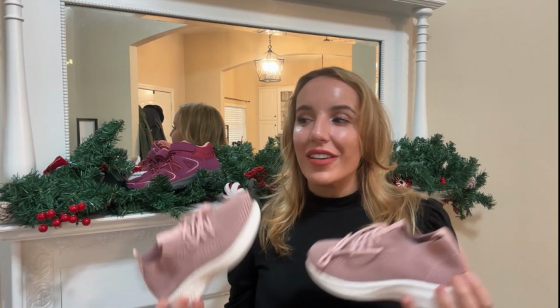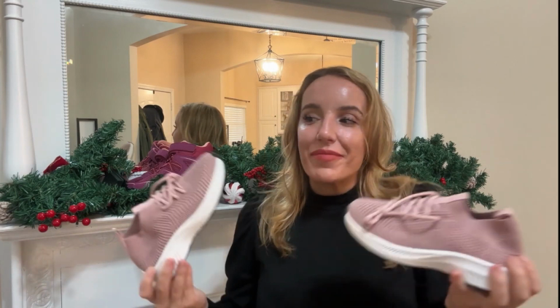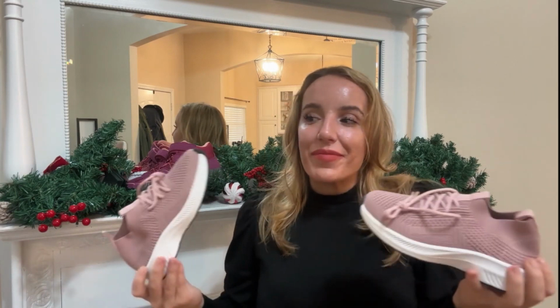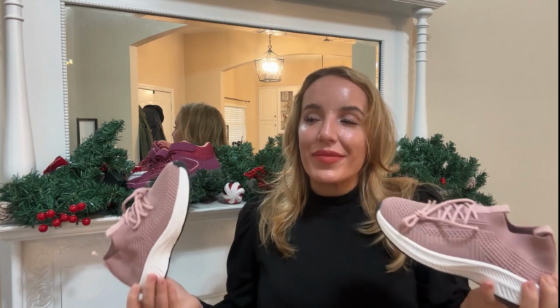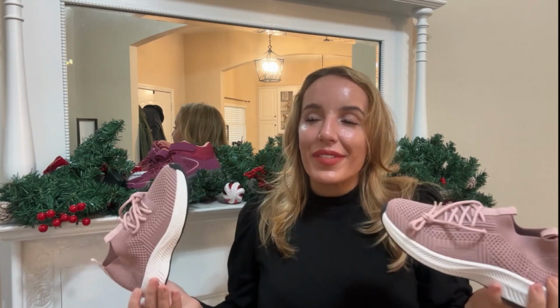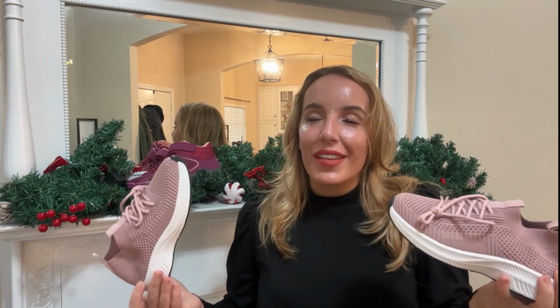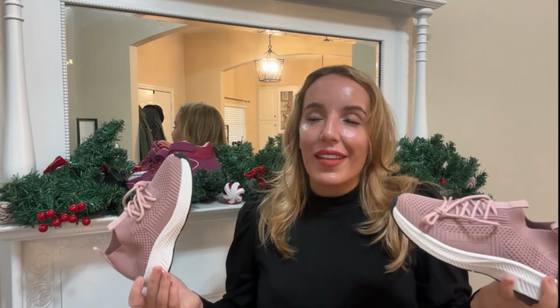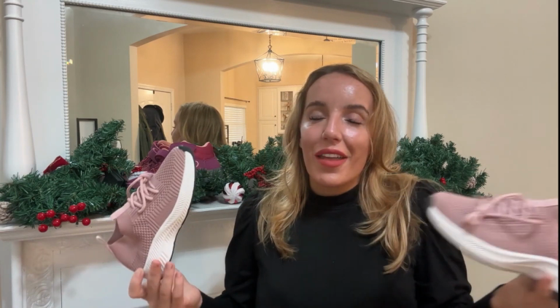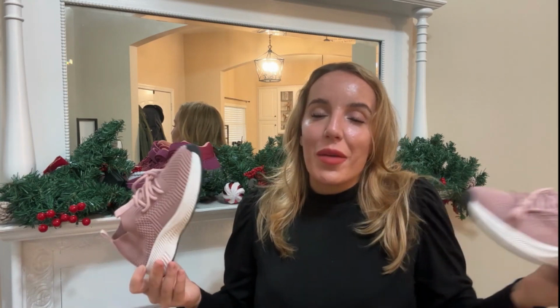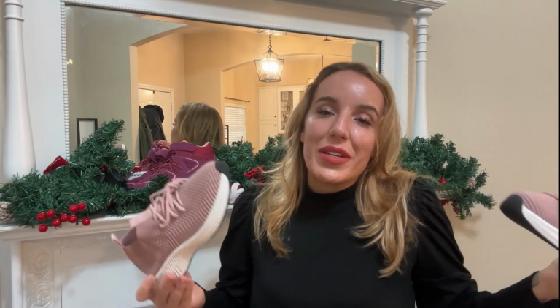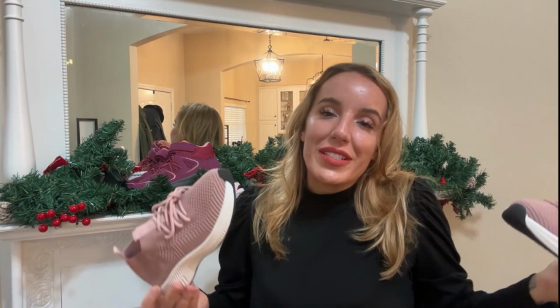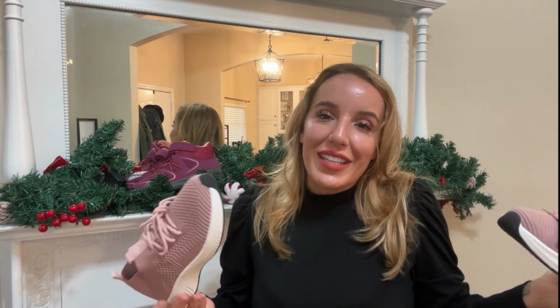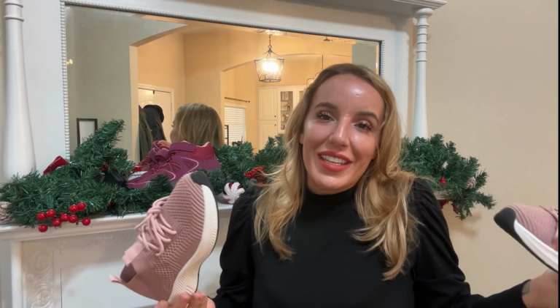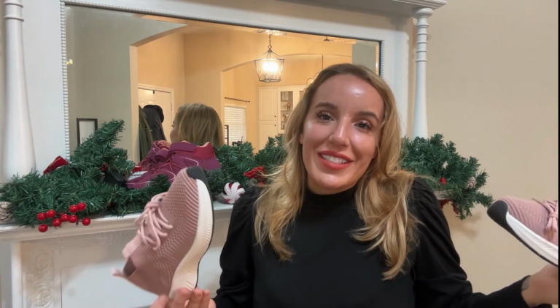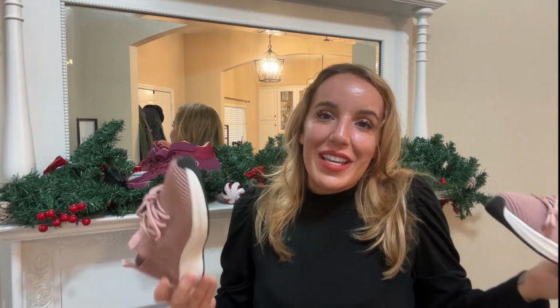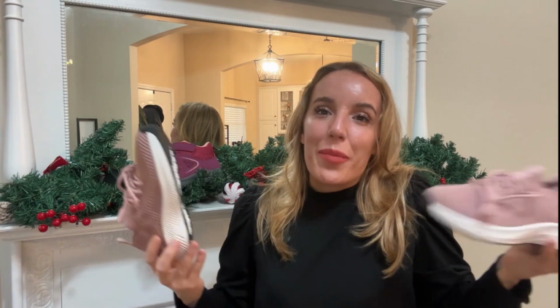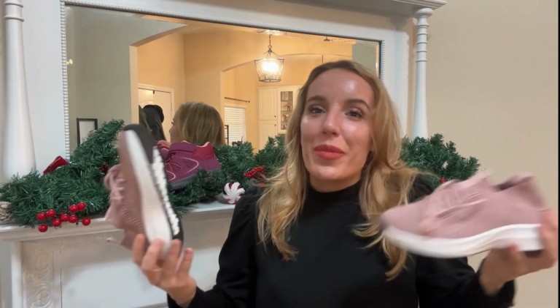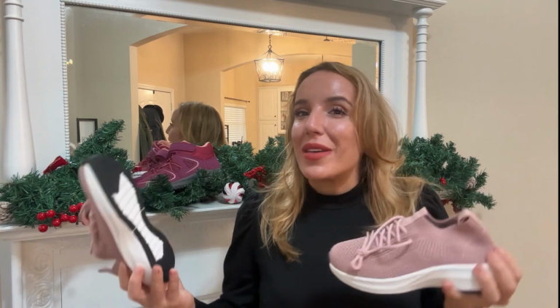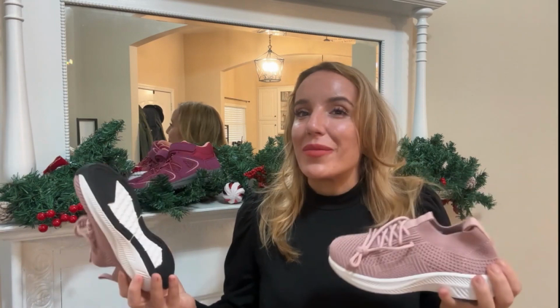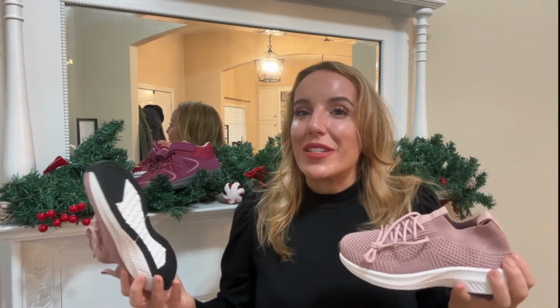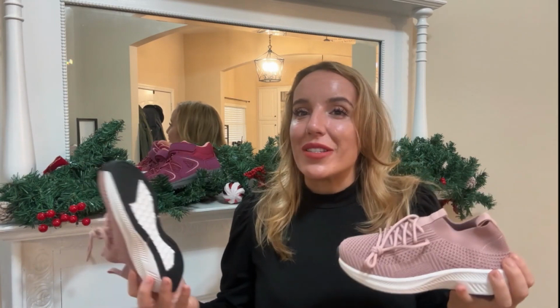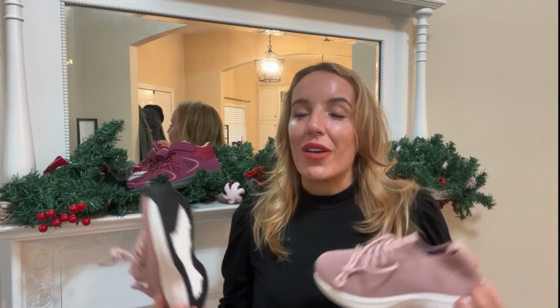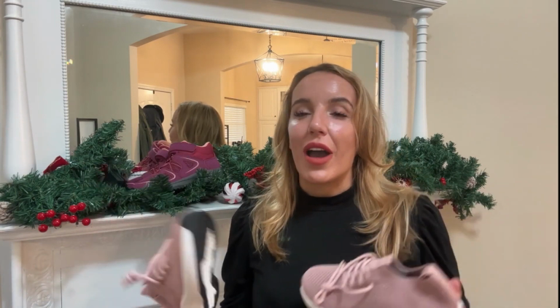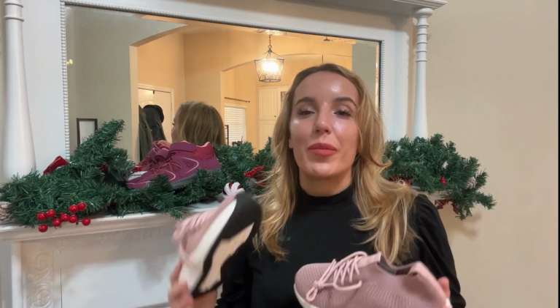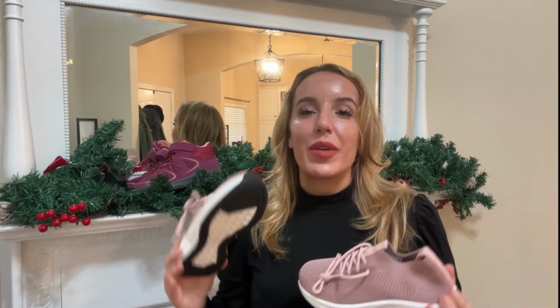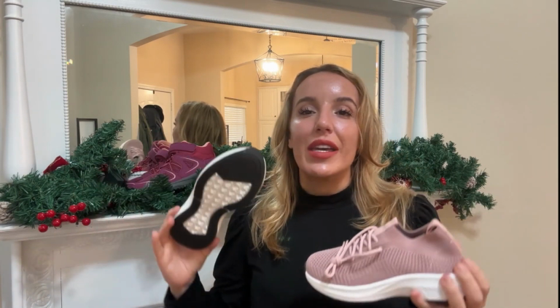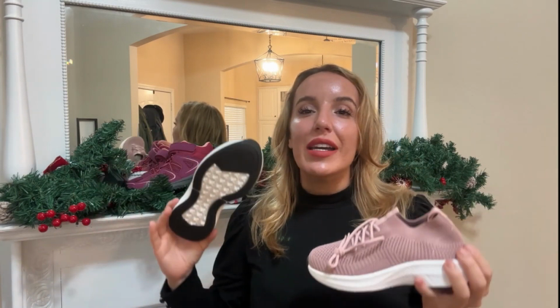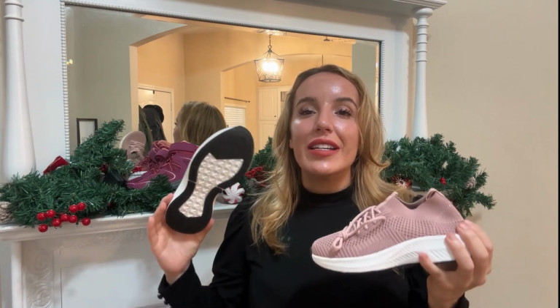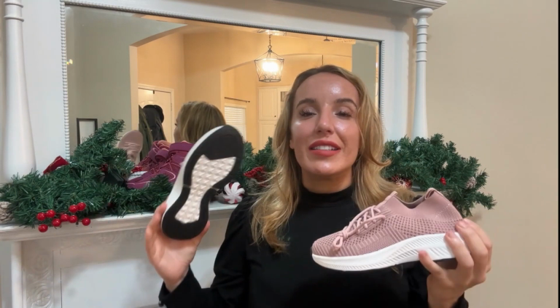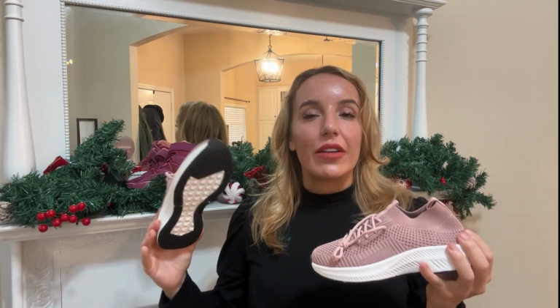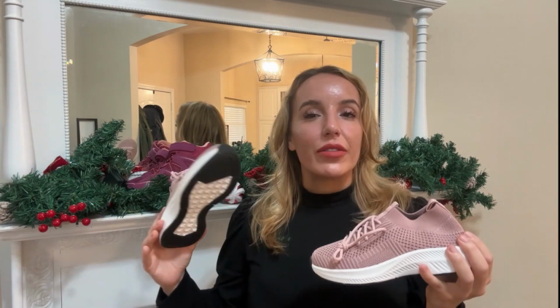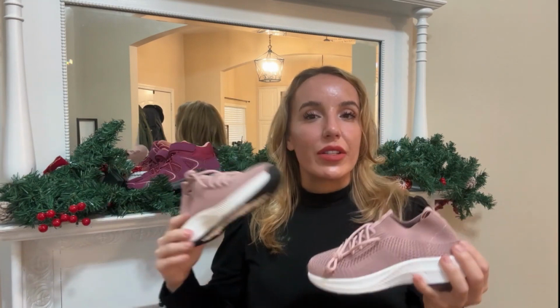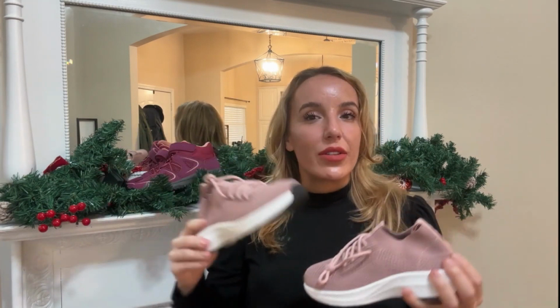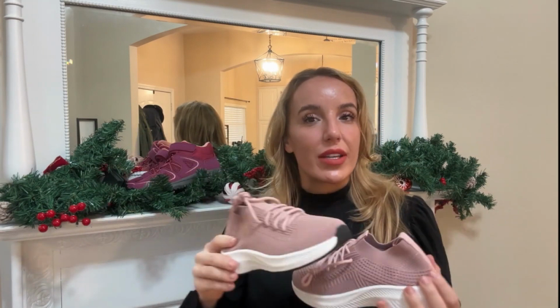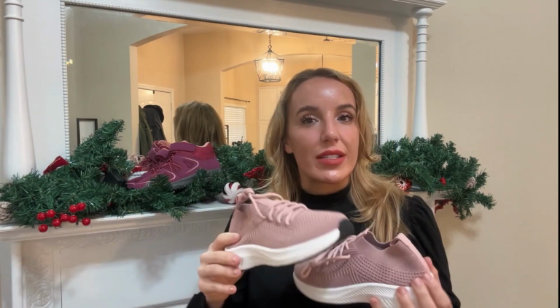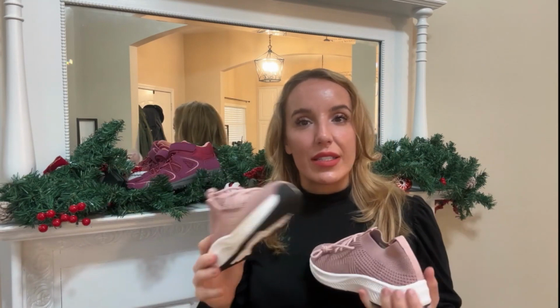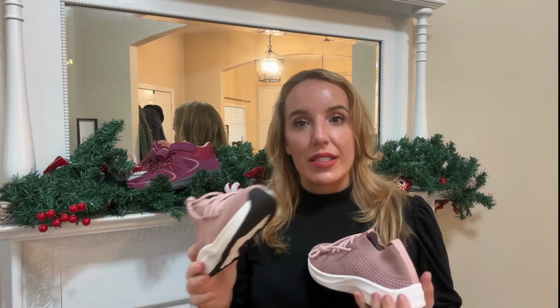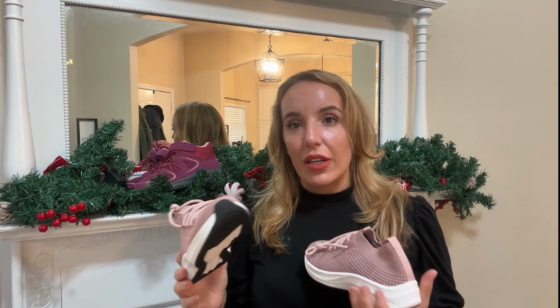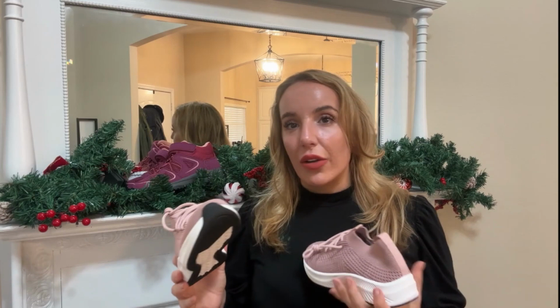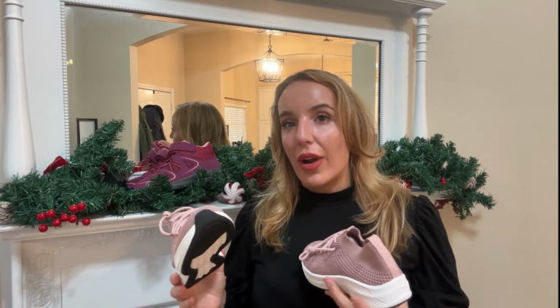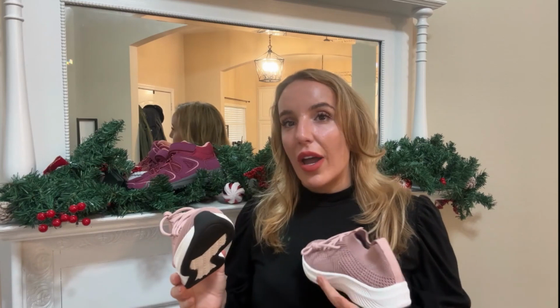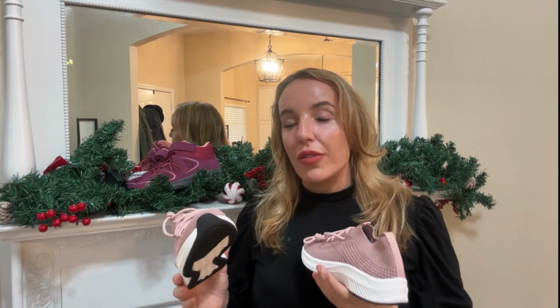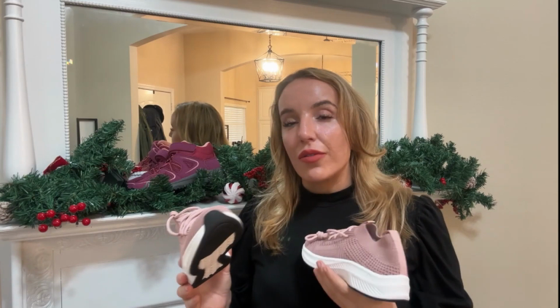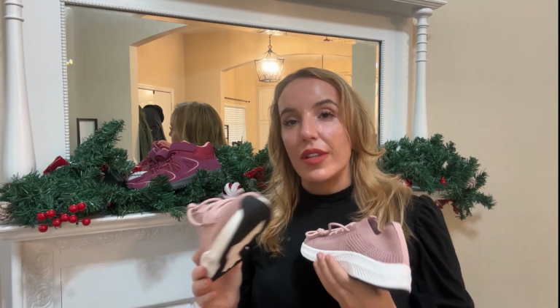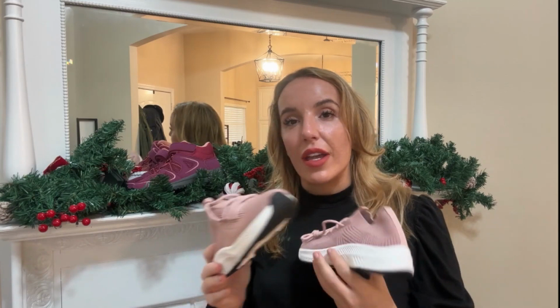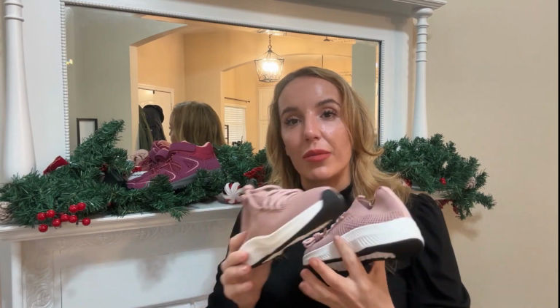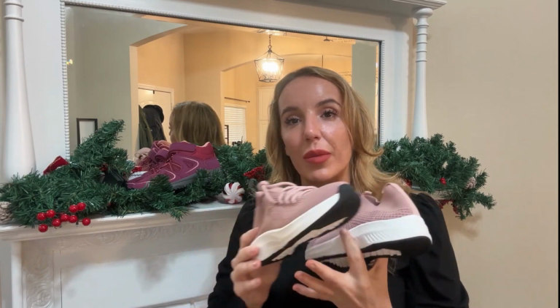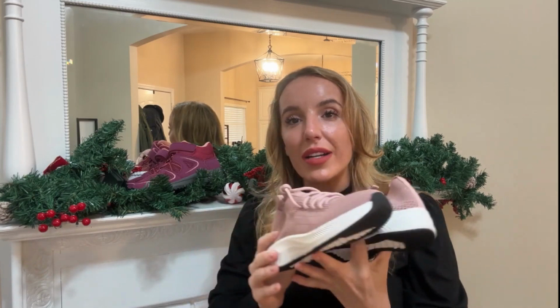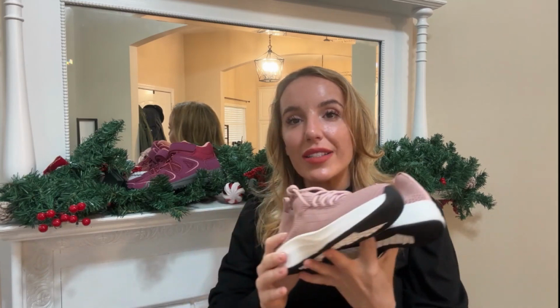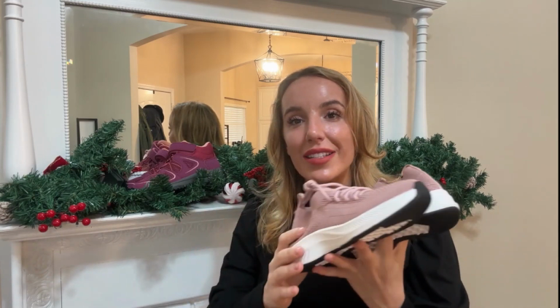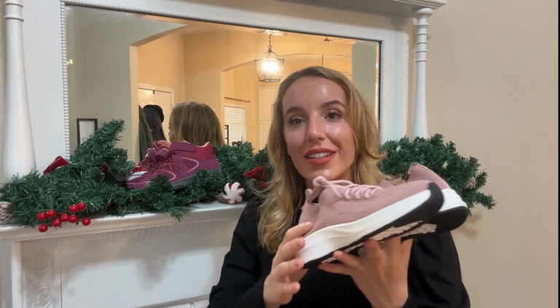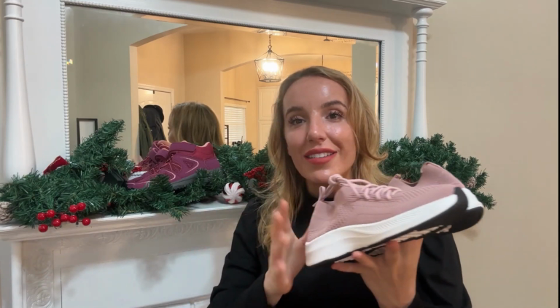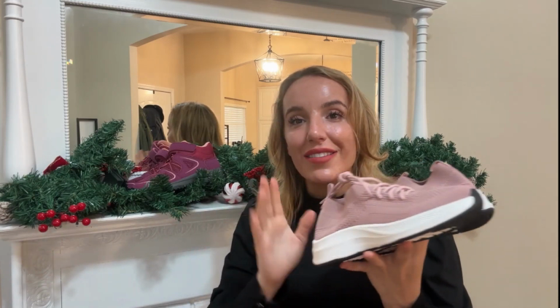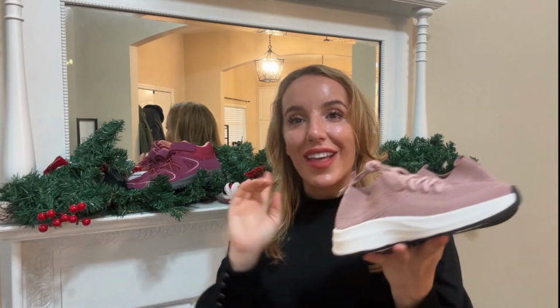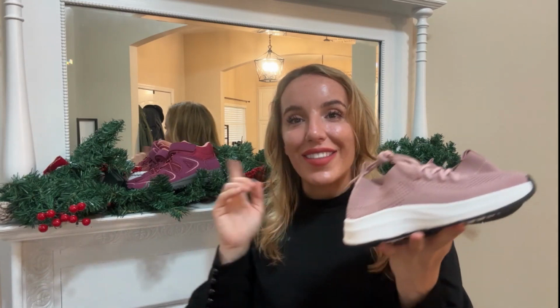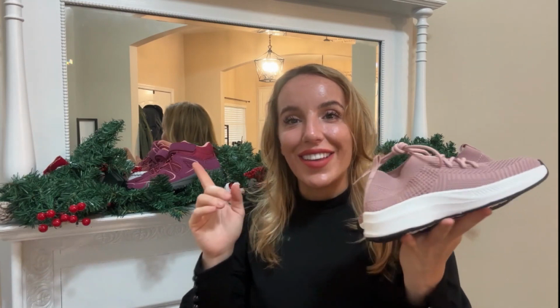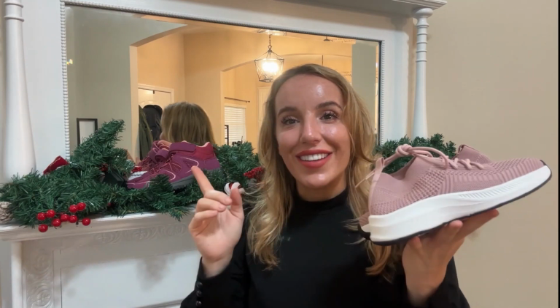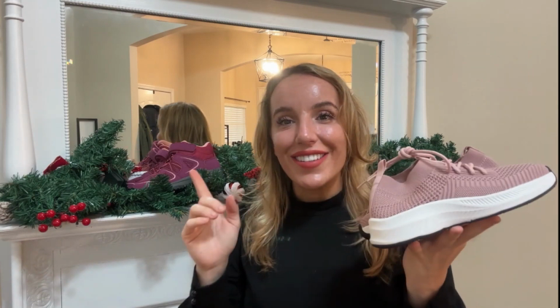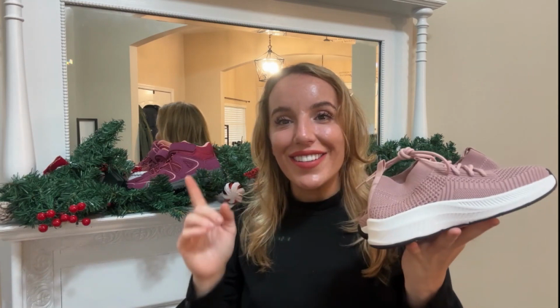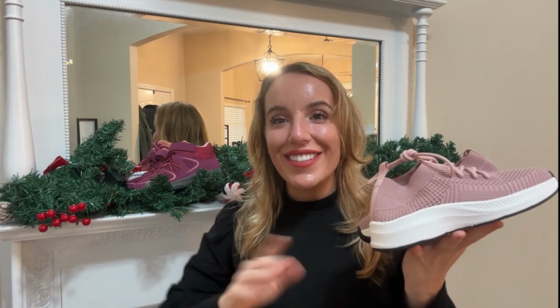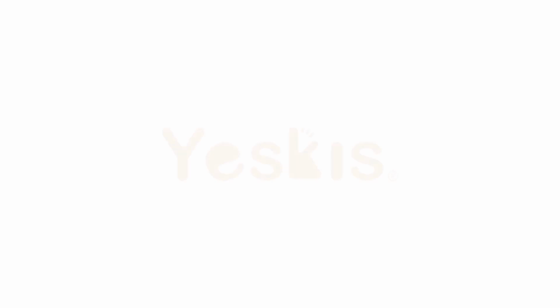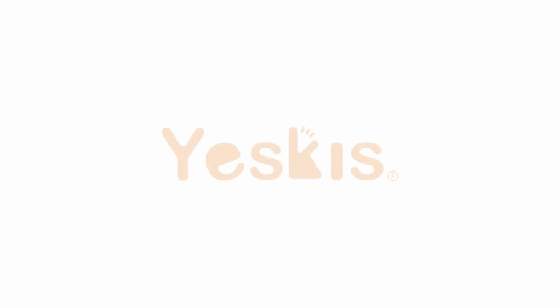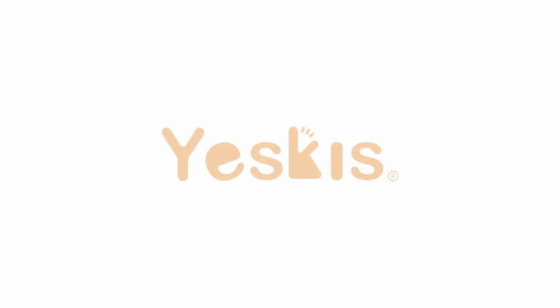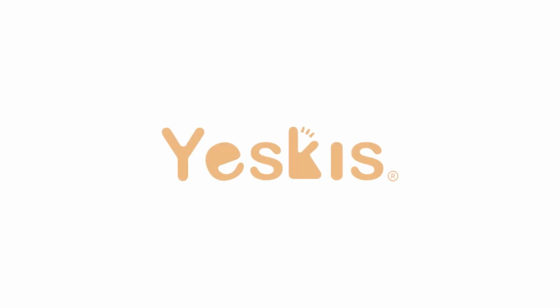Definitely, you guys stick around for the unboxing!